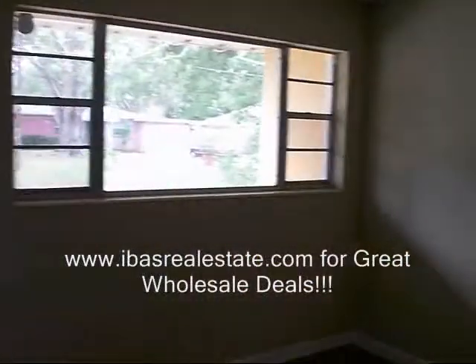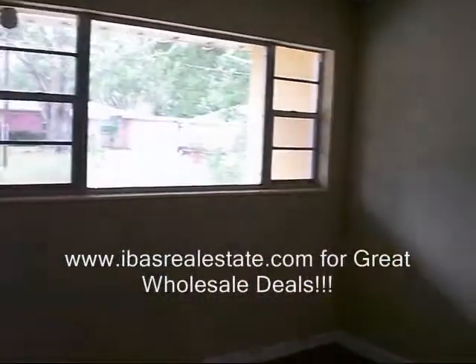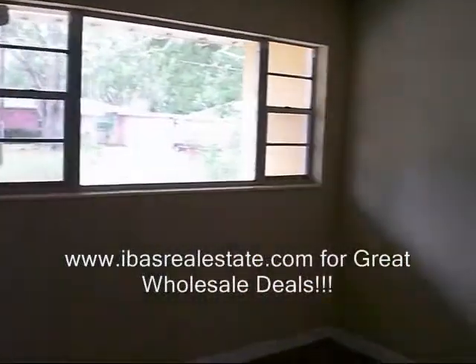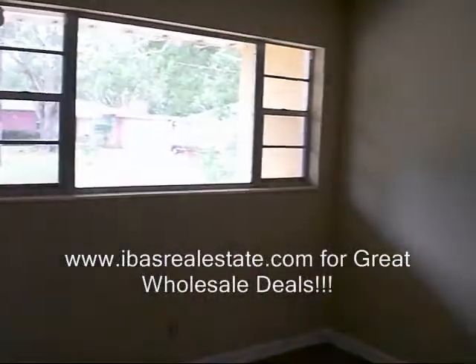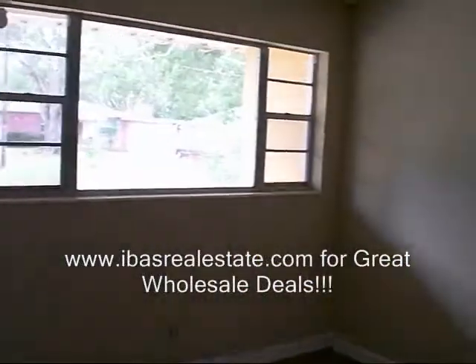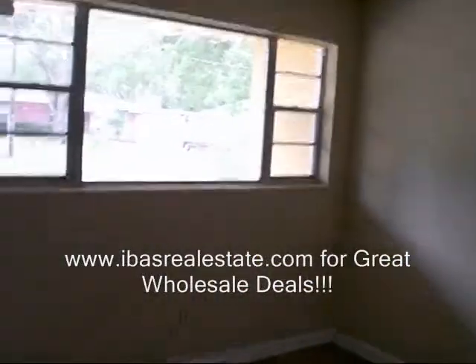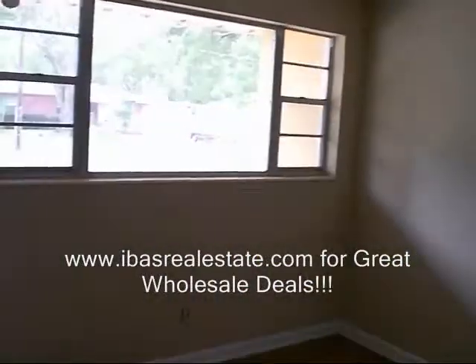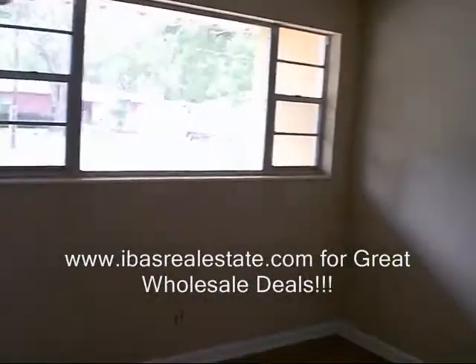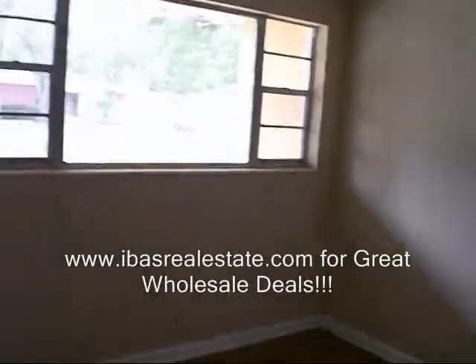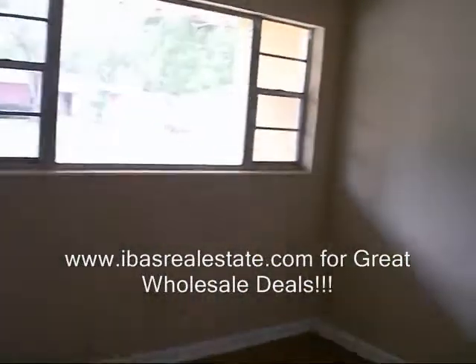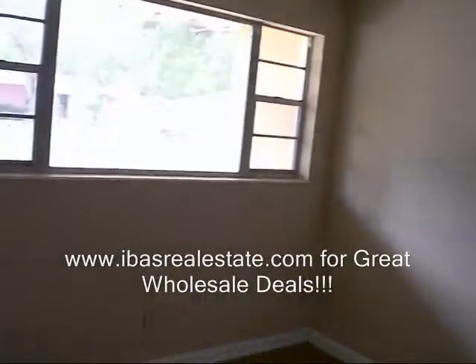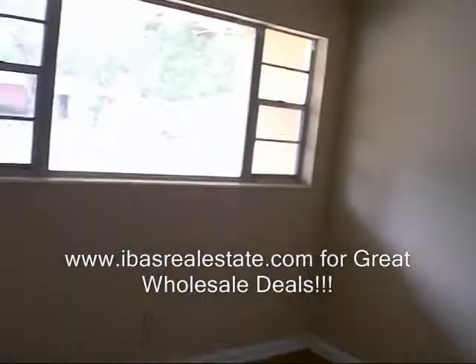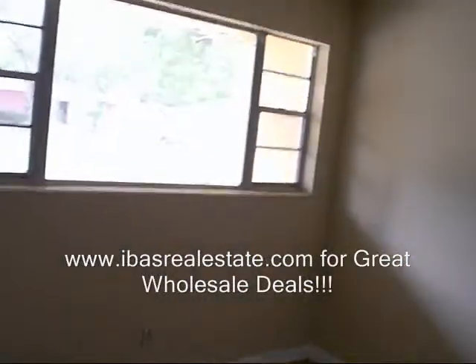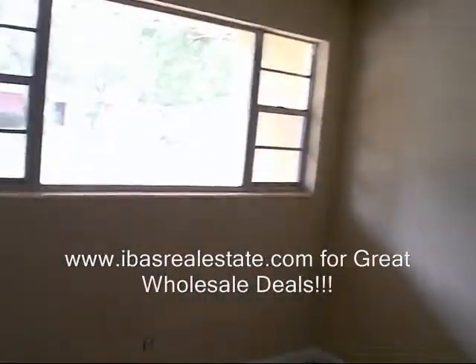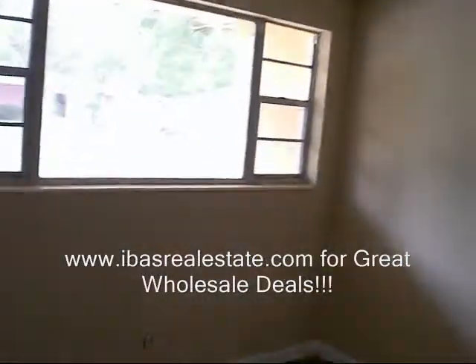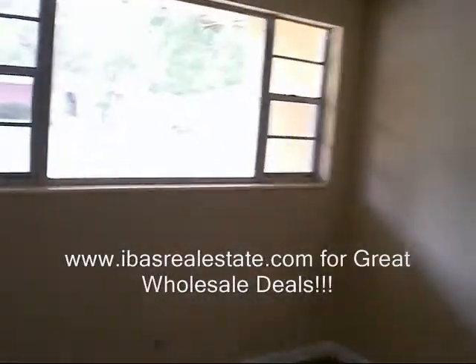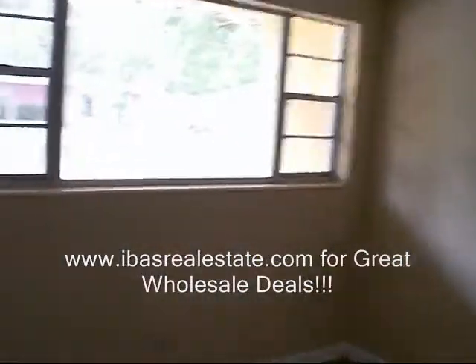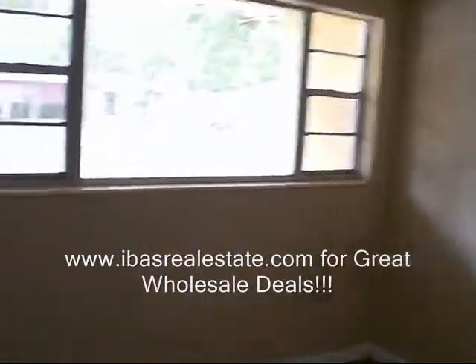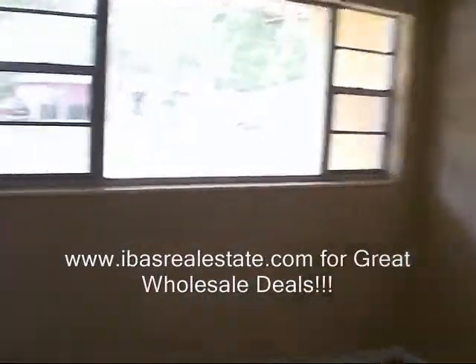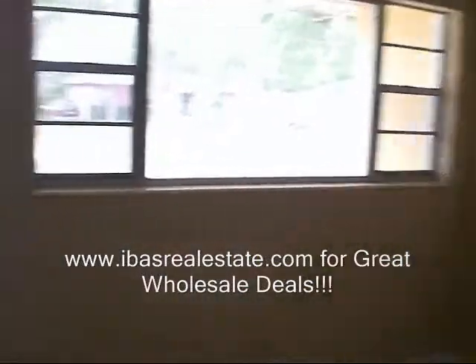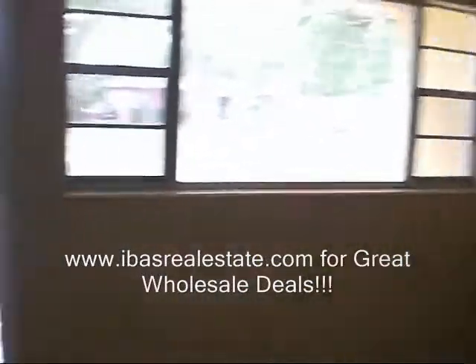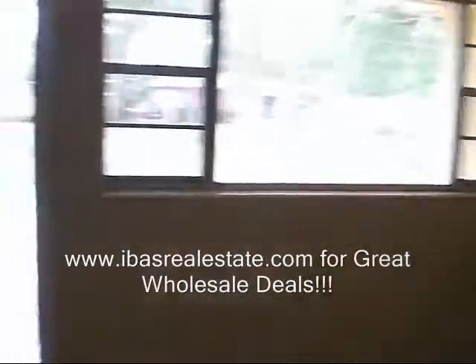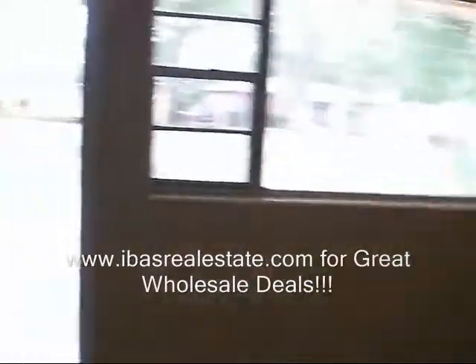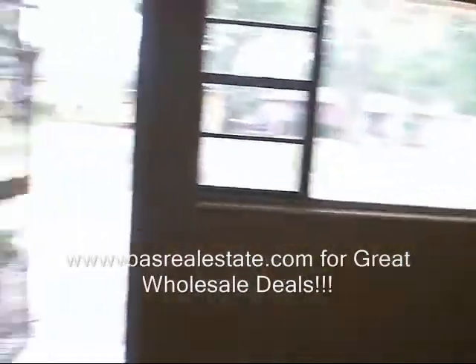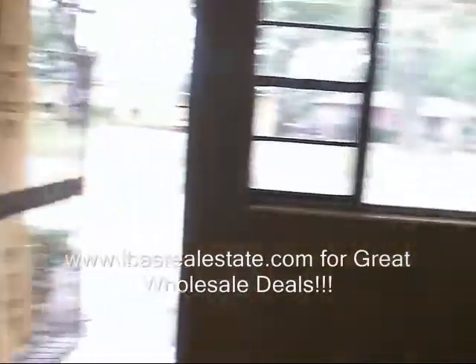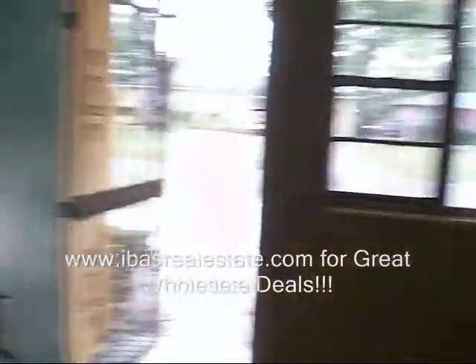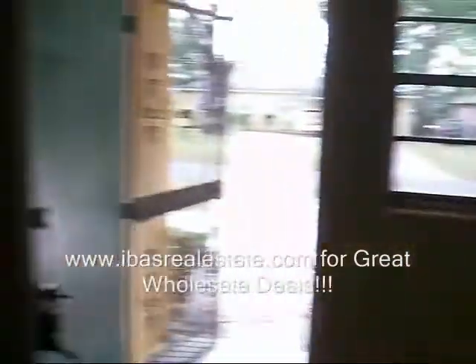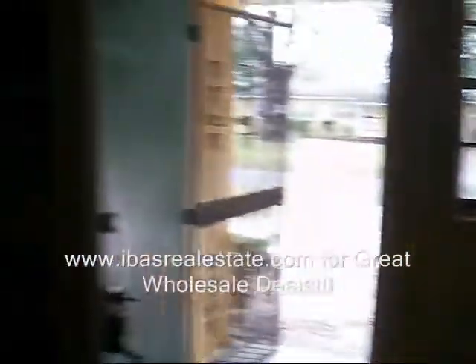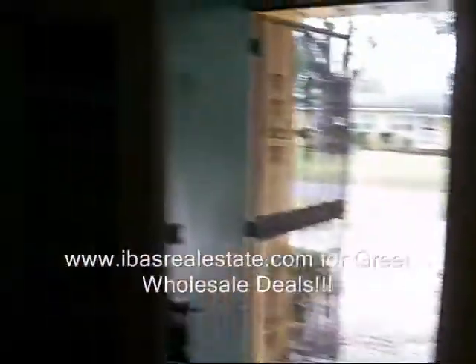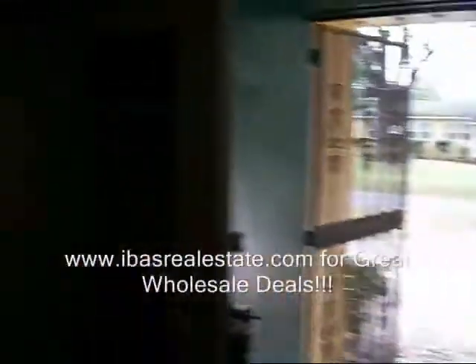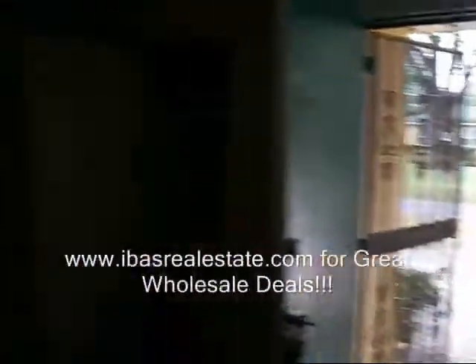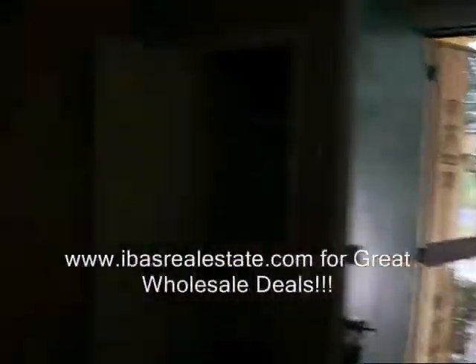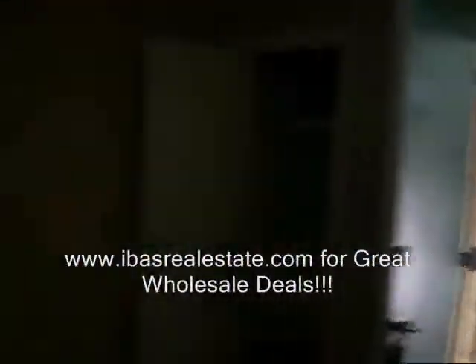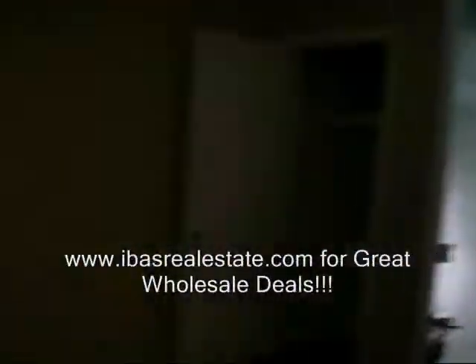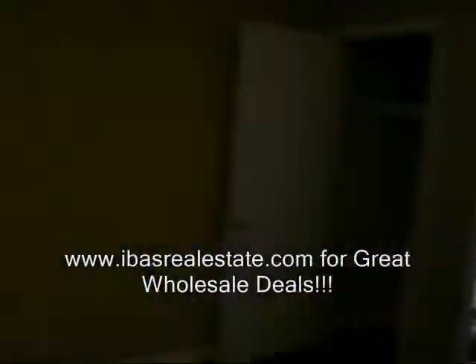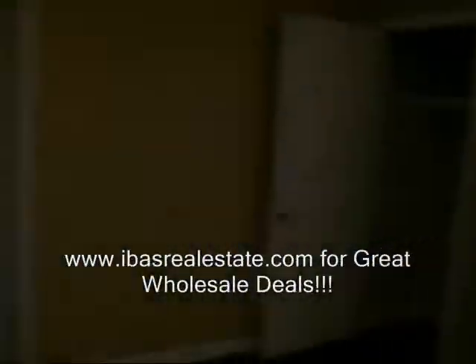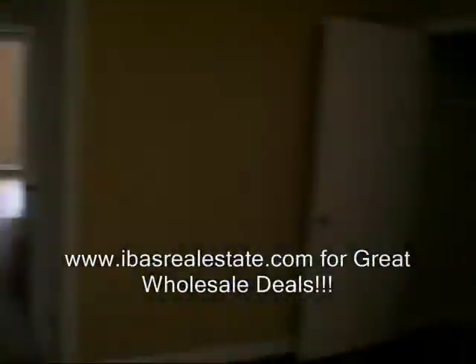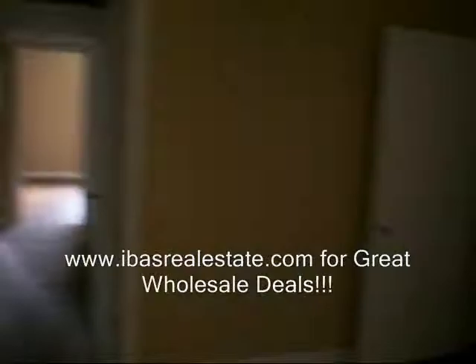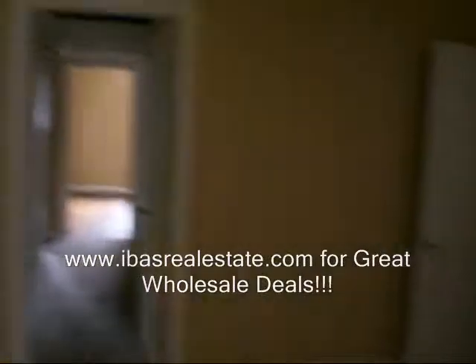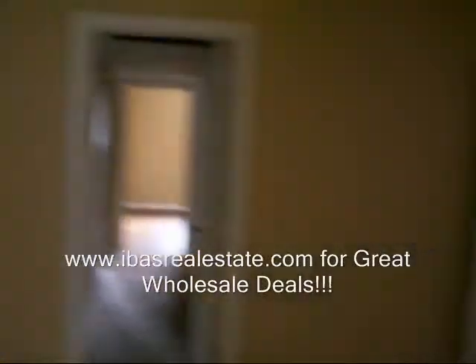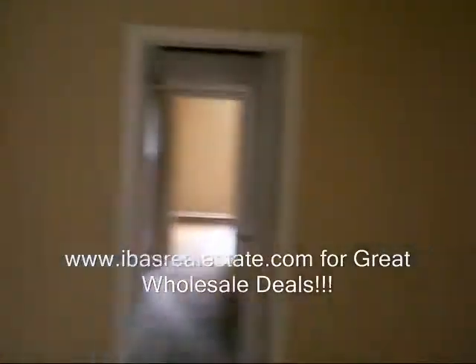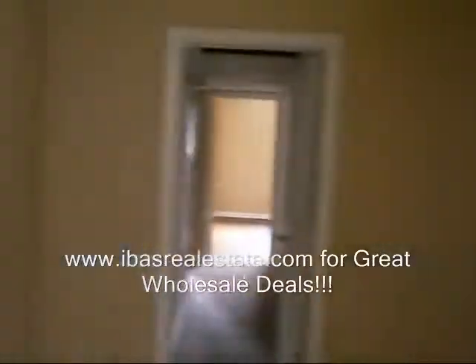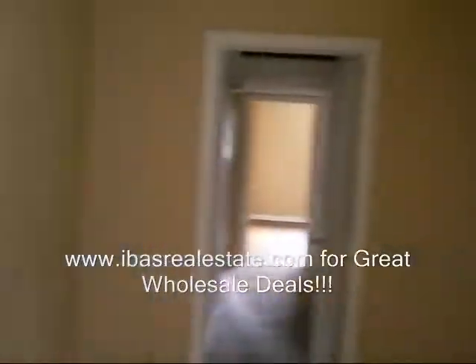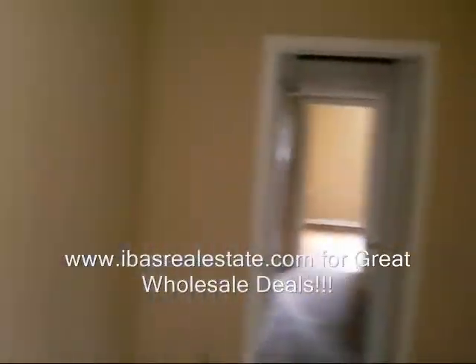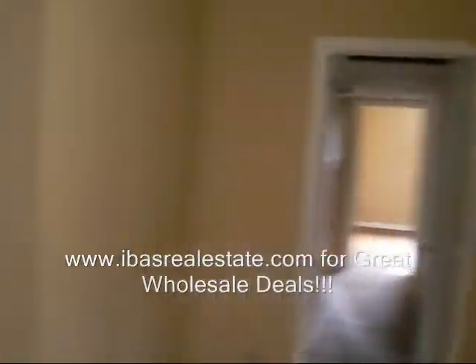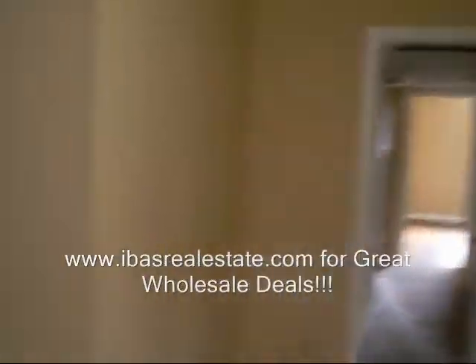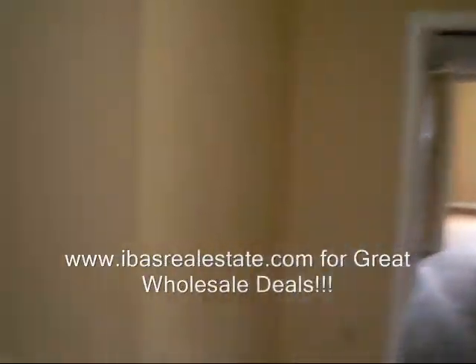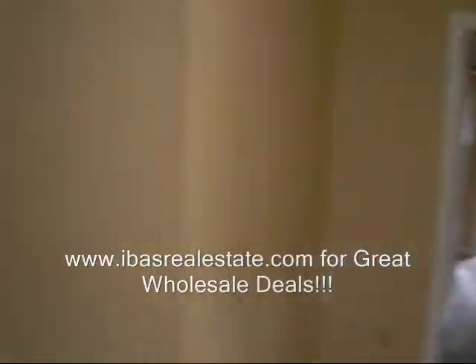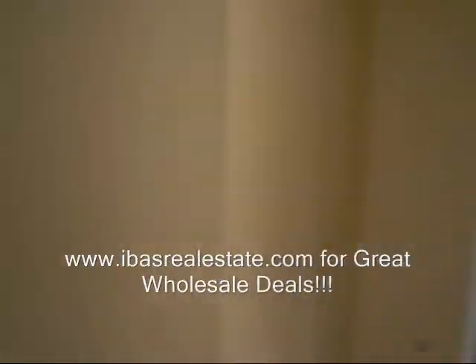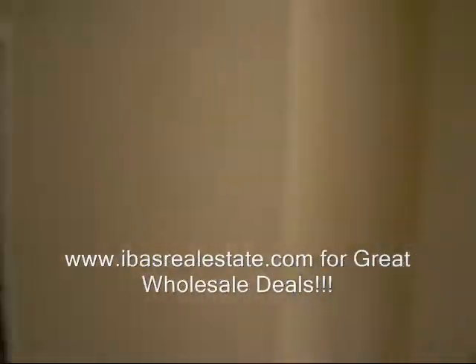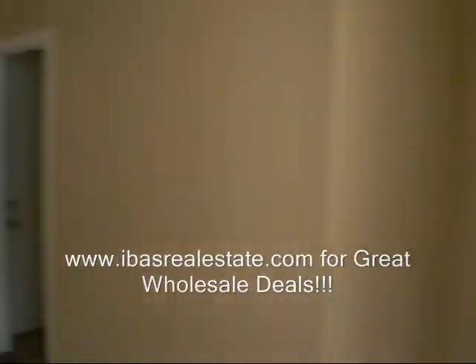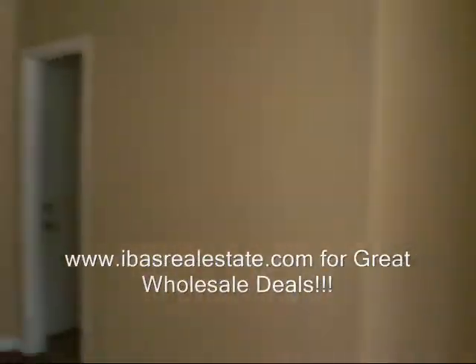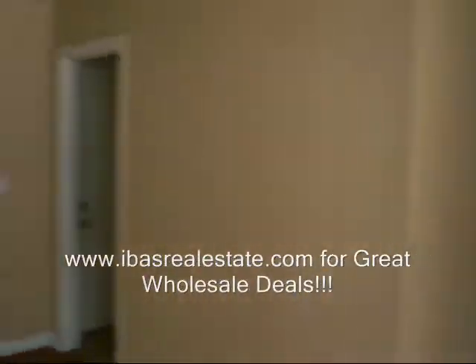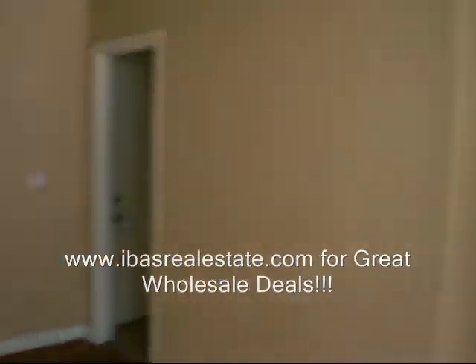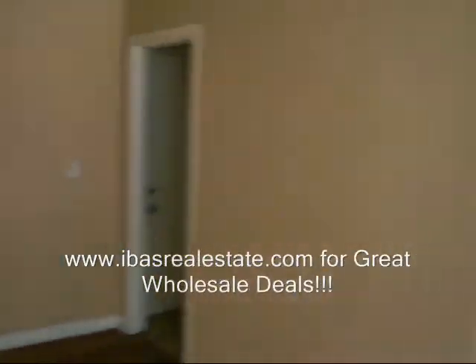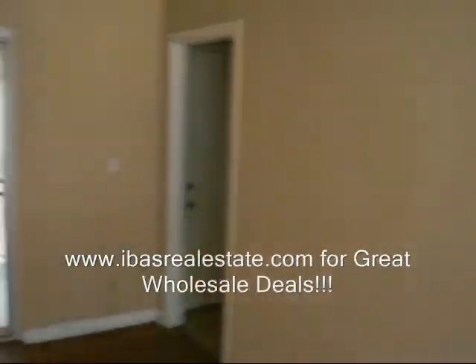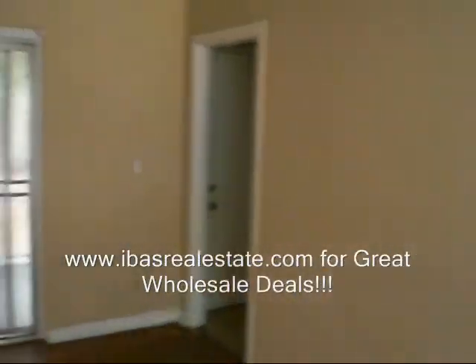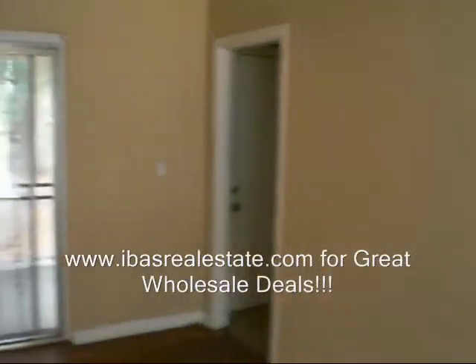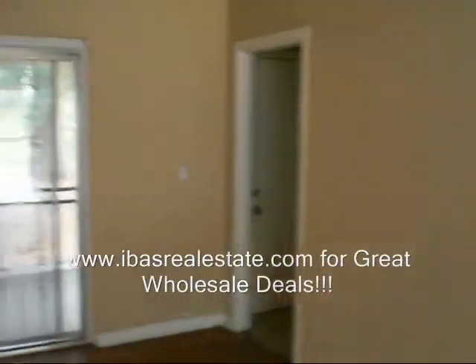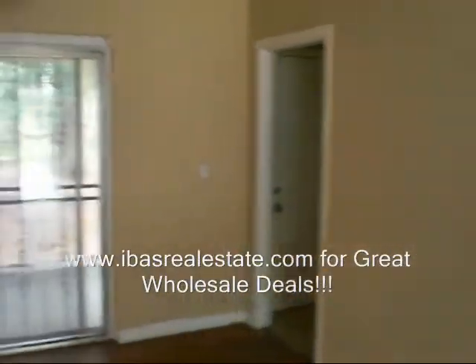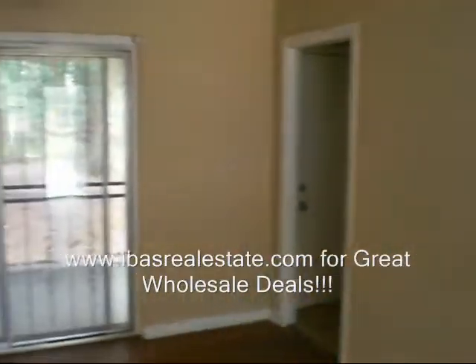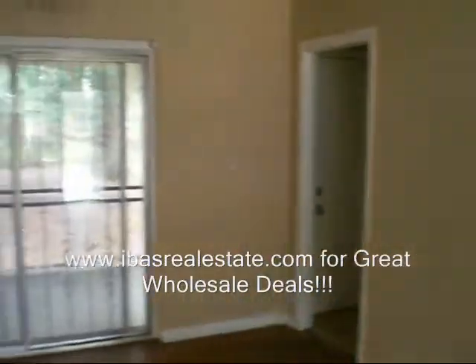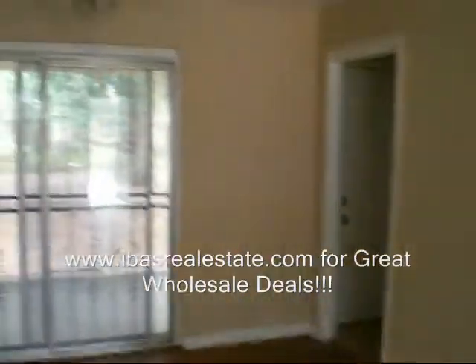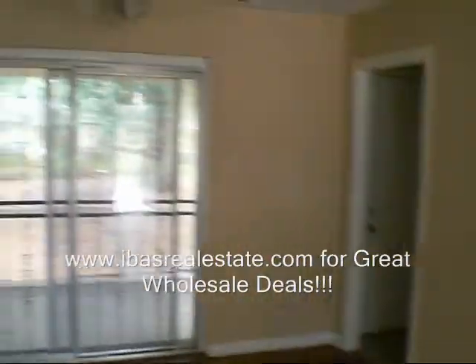Once again, that's ibasrealestate.com for all of Jacksonville, Florida's cheap wholesale deals.